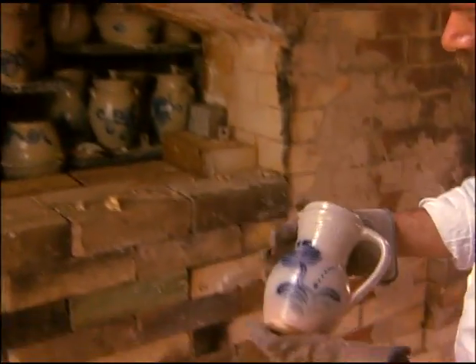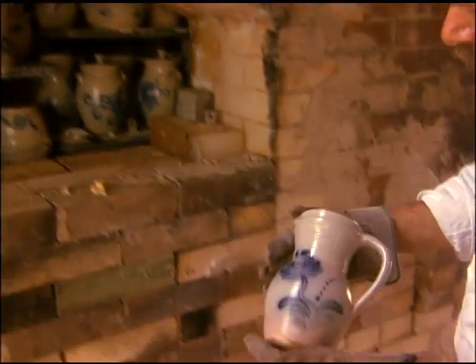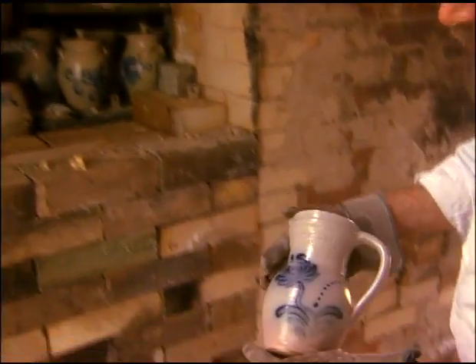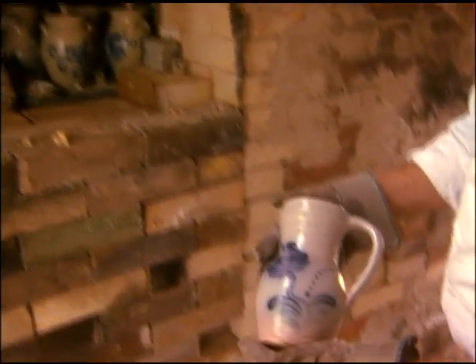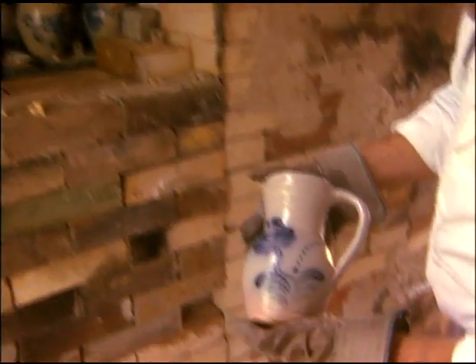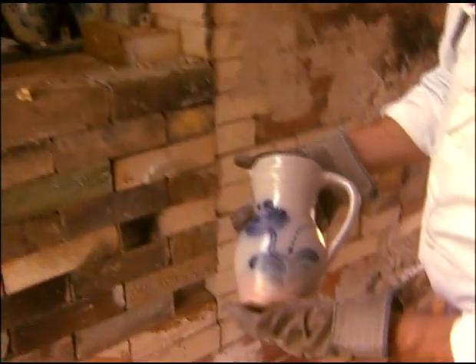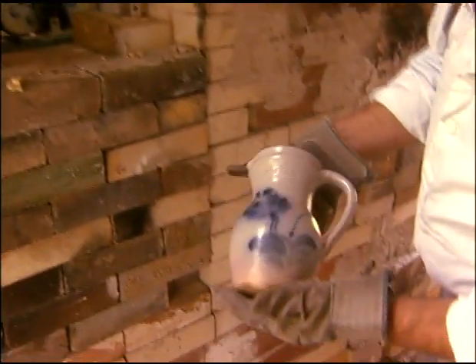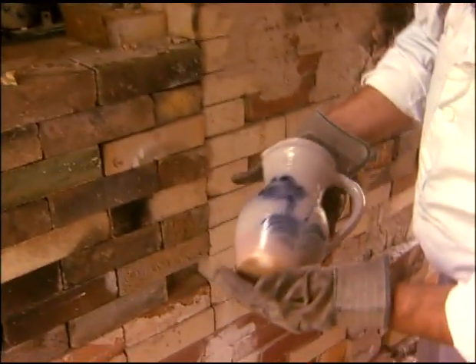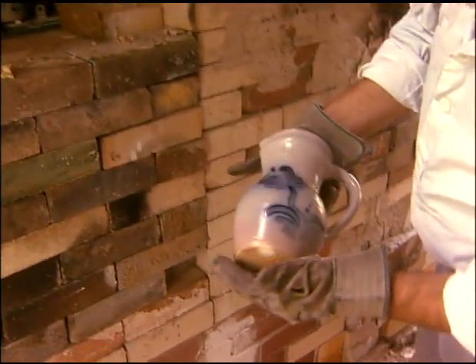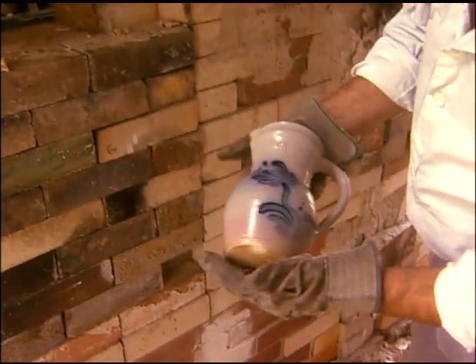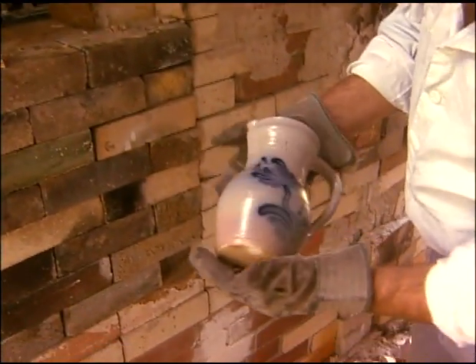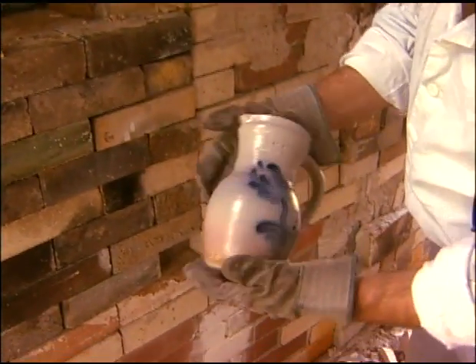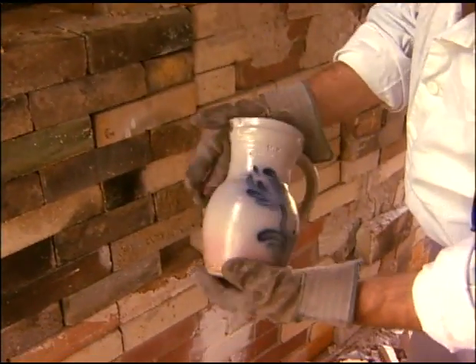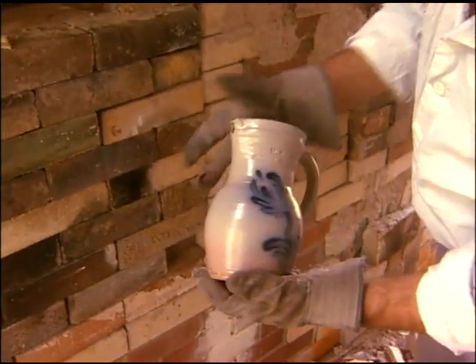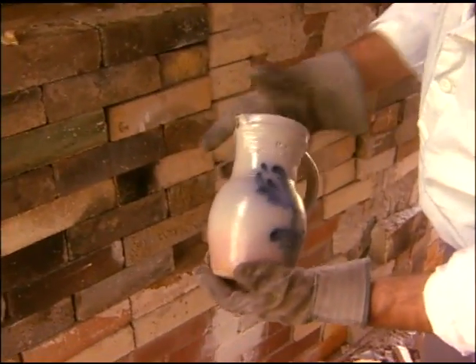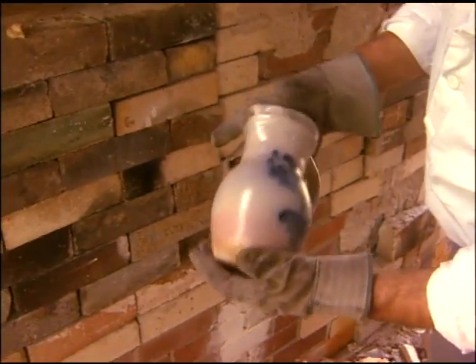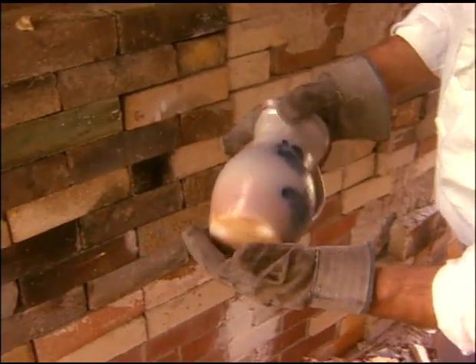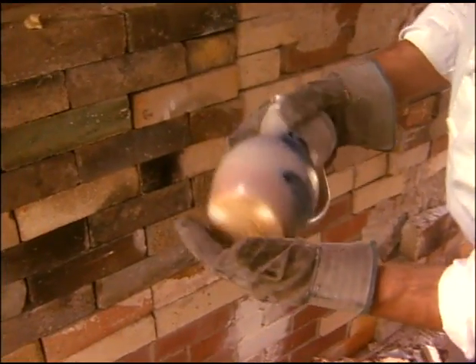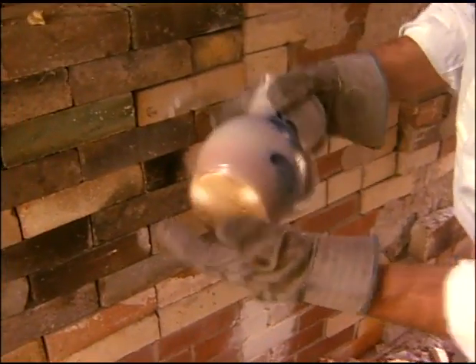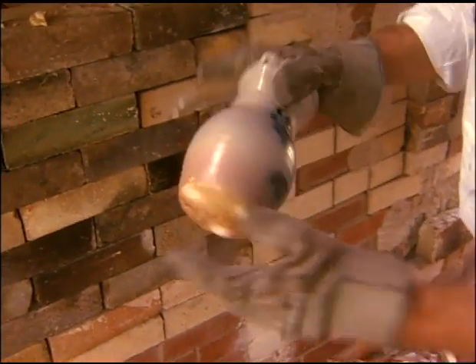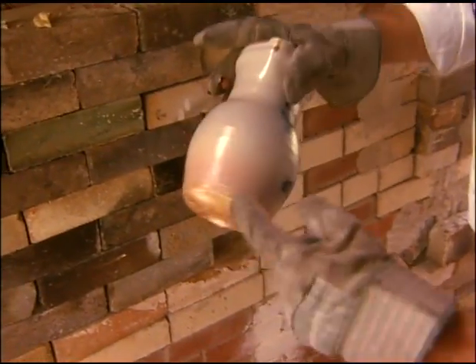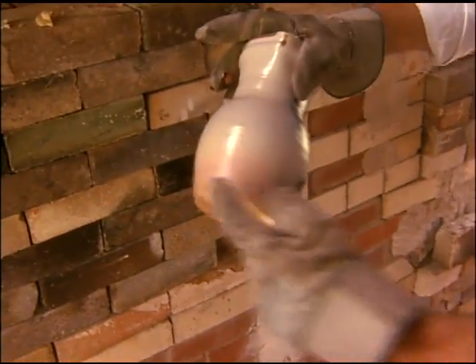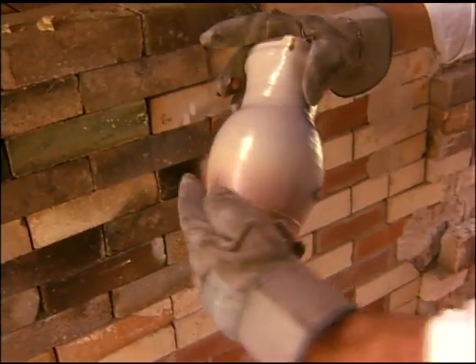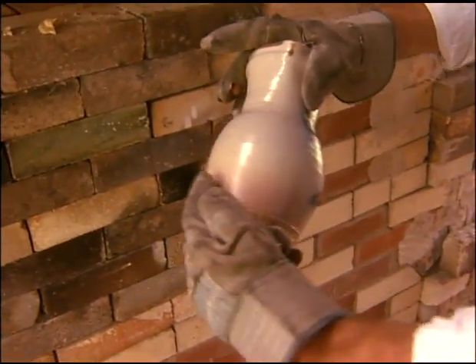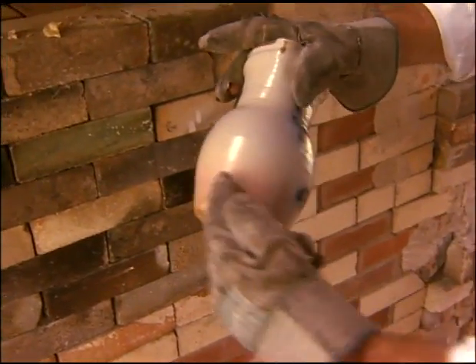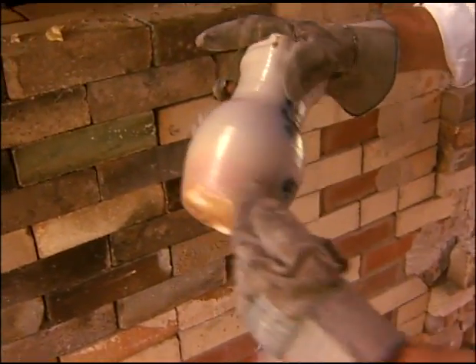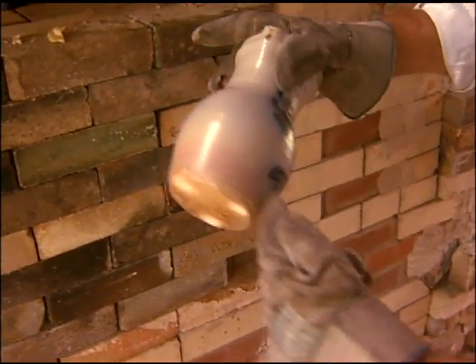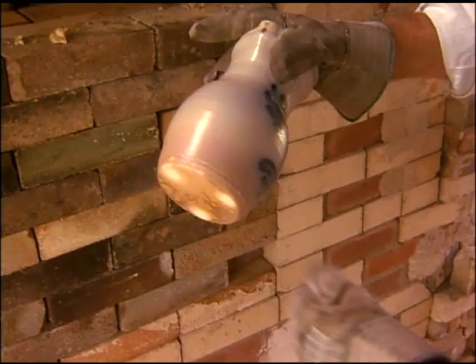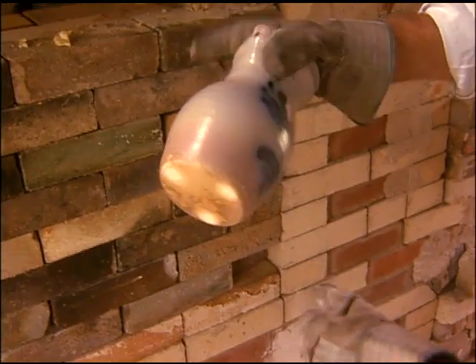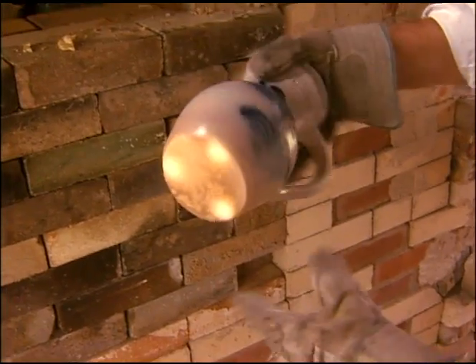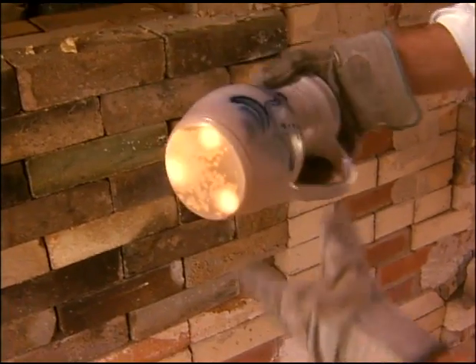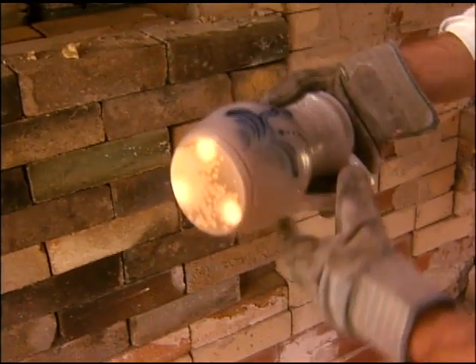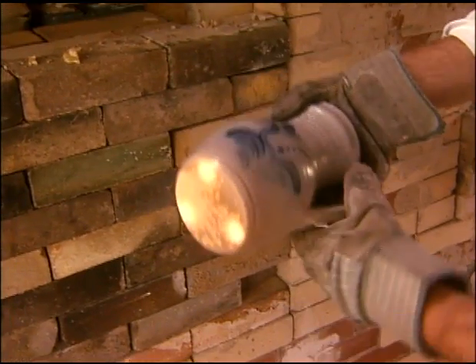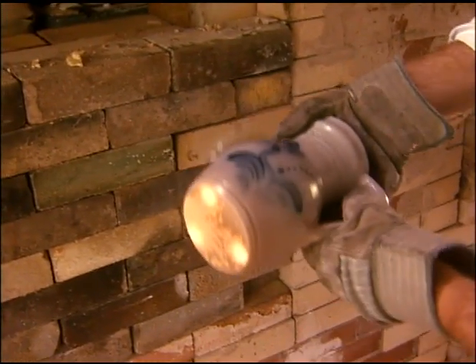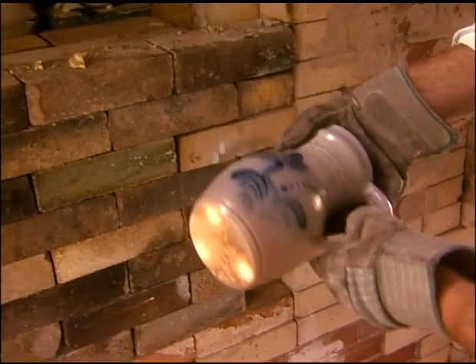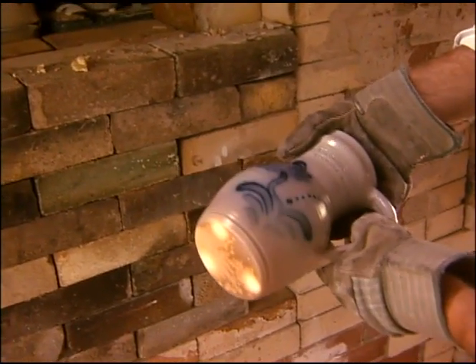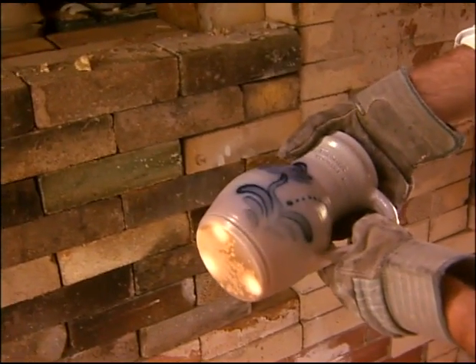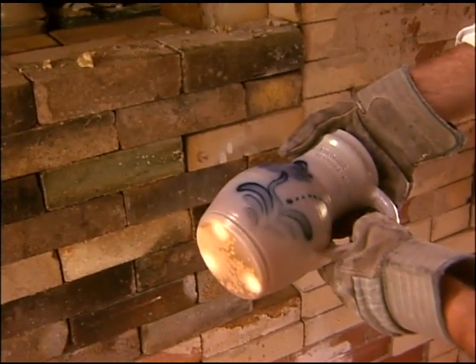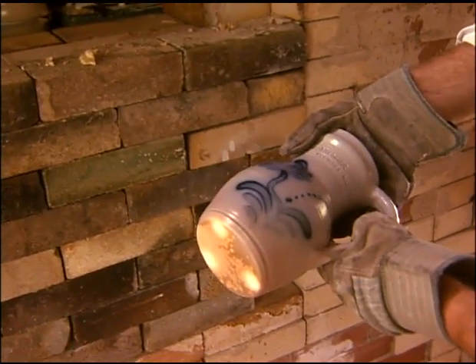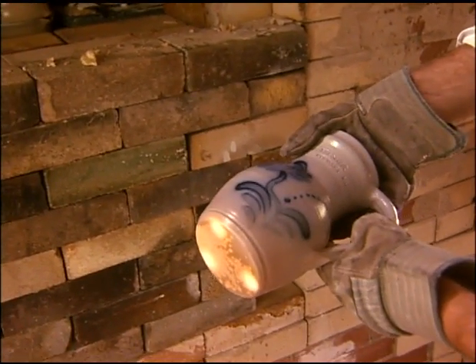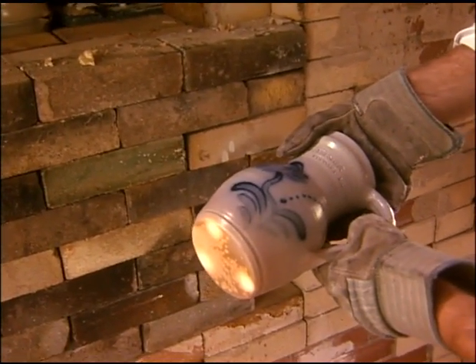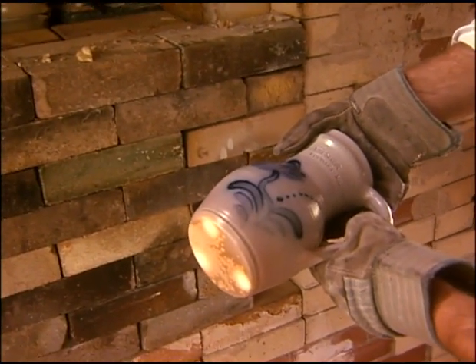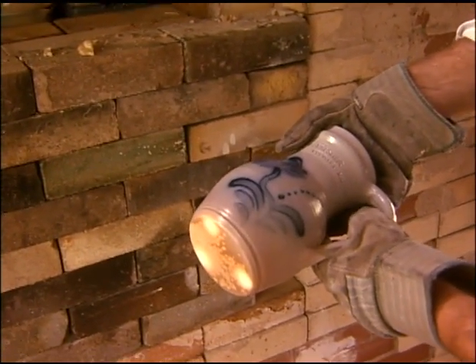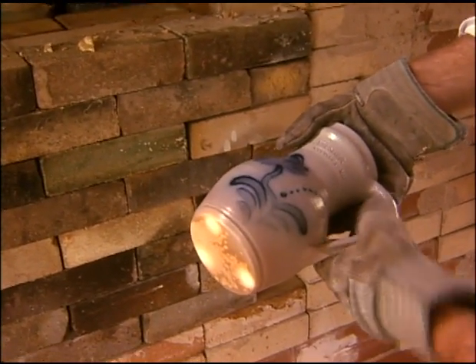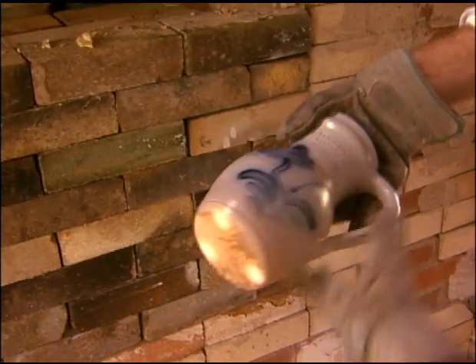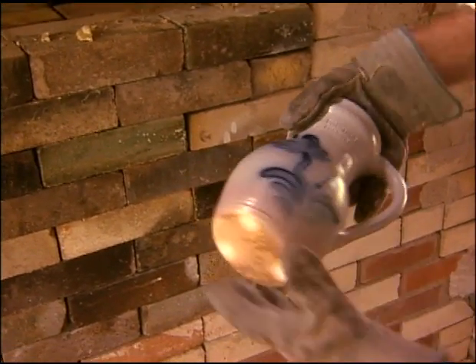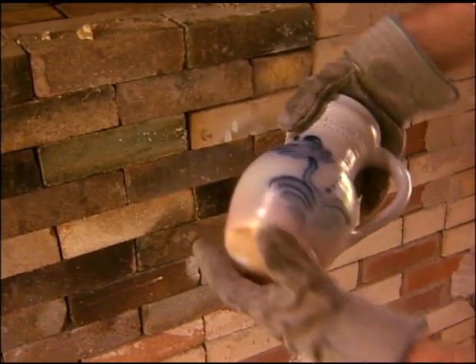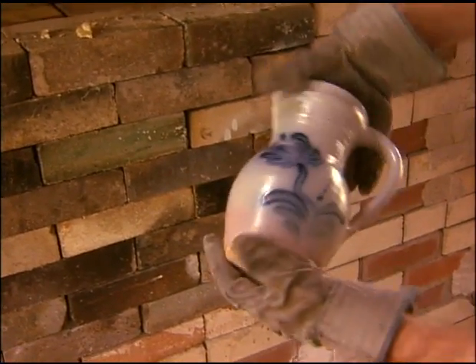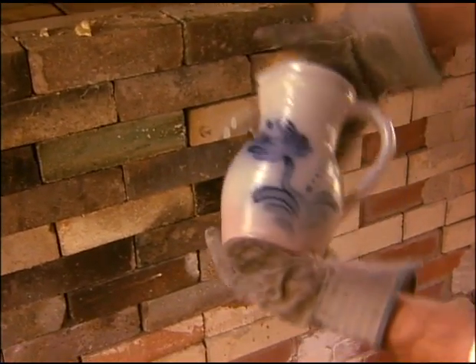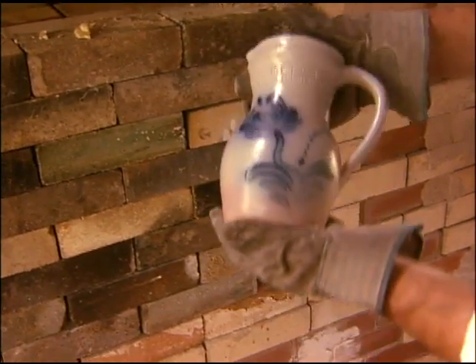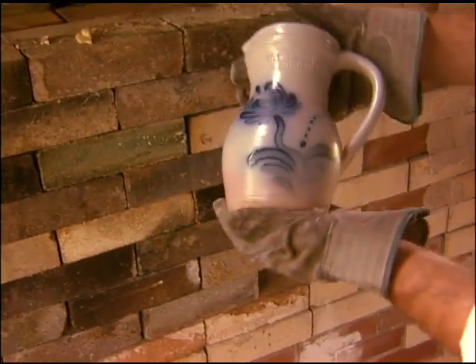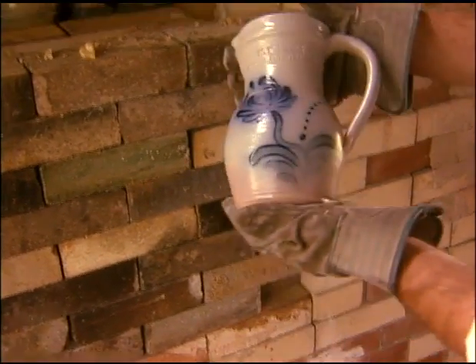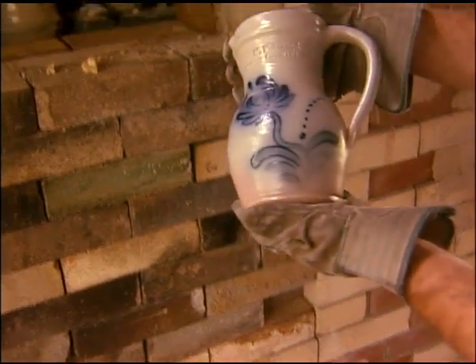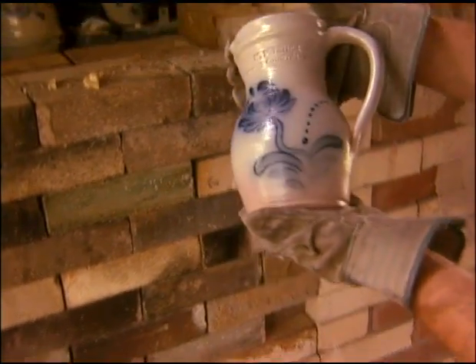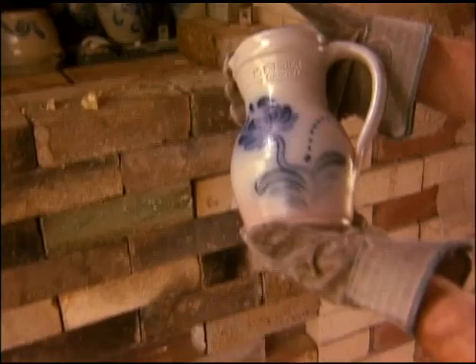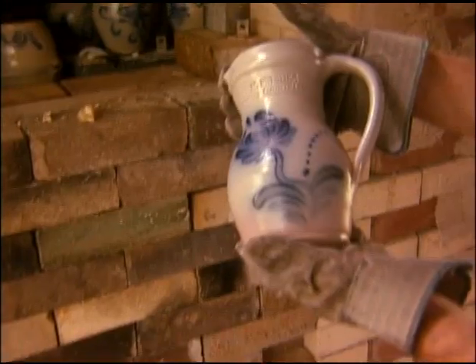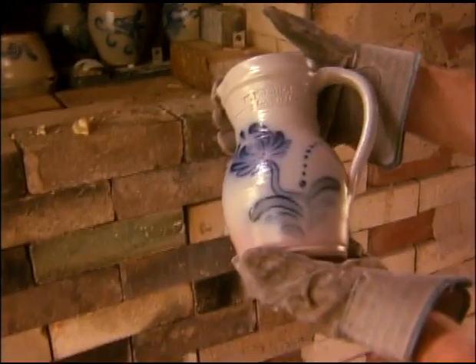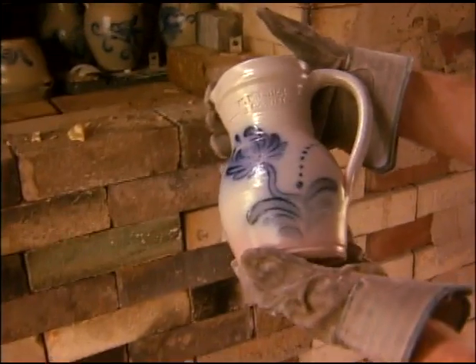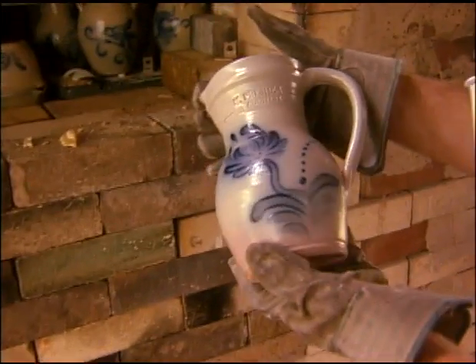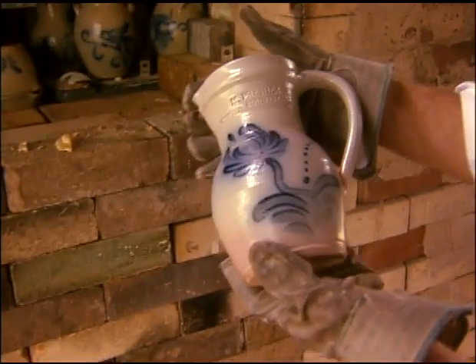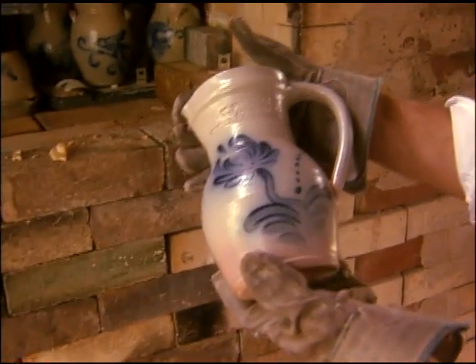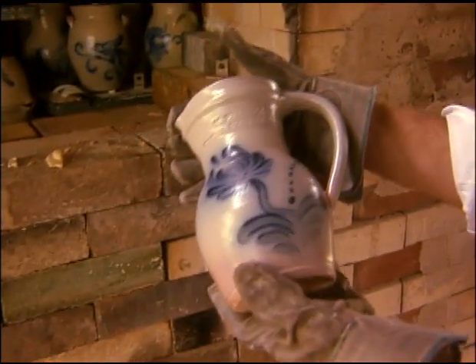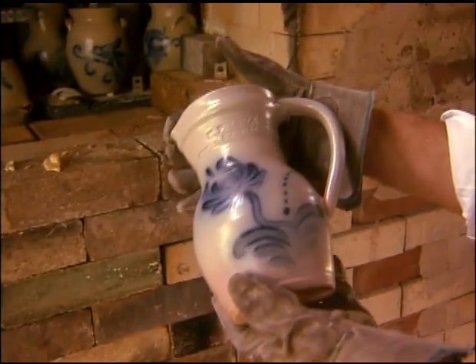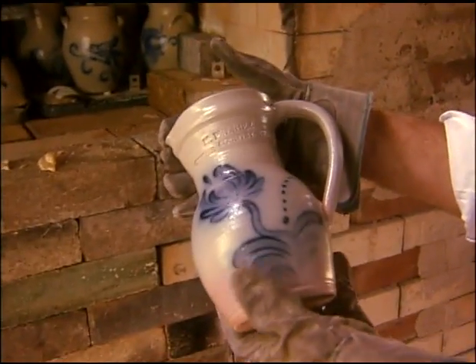There's the first one out. This one's got a nice little blush down here at the bottom from a little reducing atmosphere. The color looks really nice.